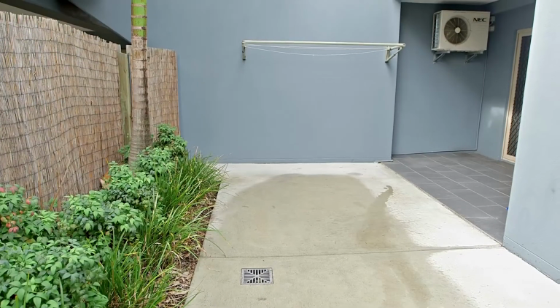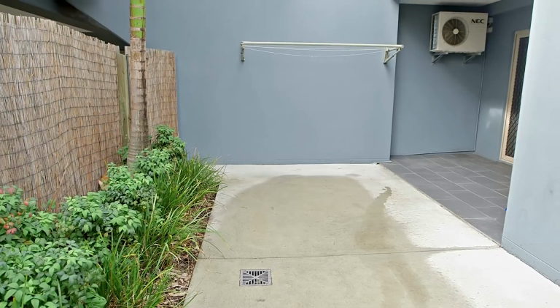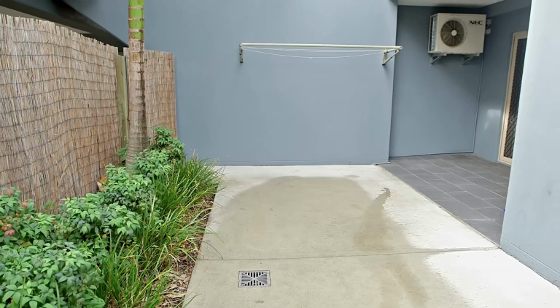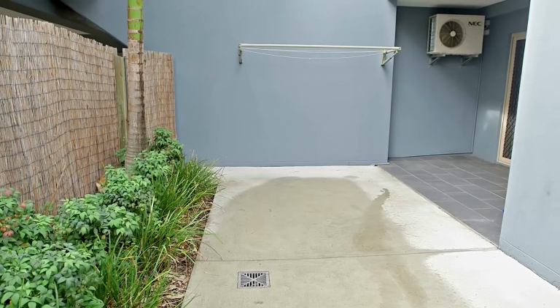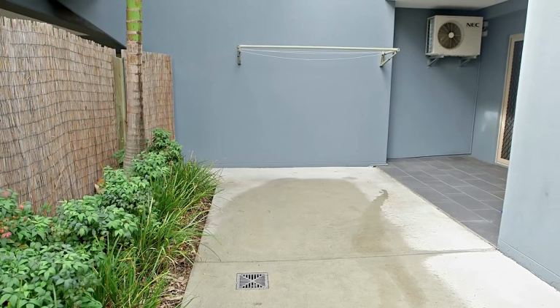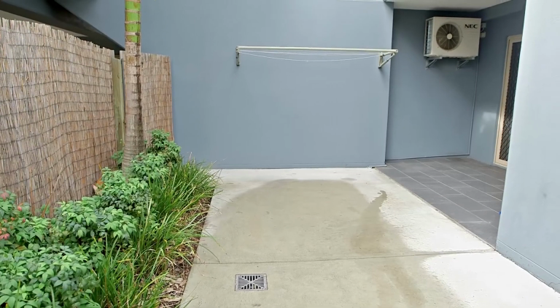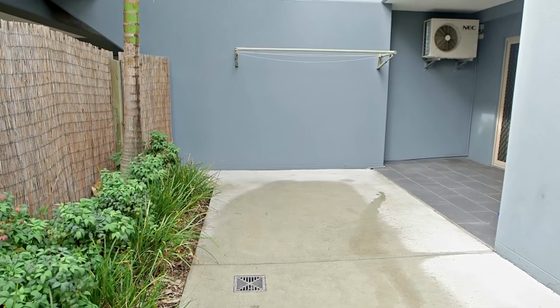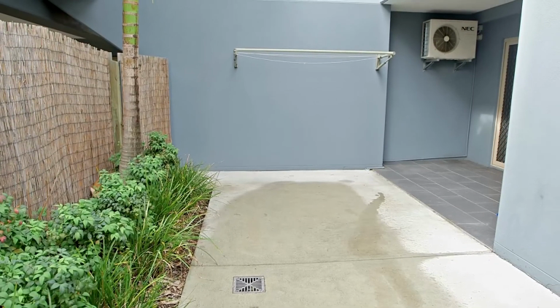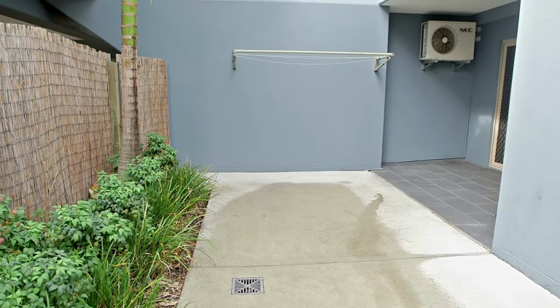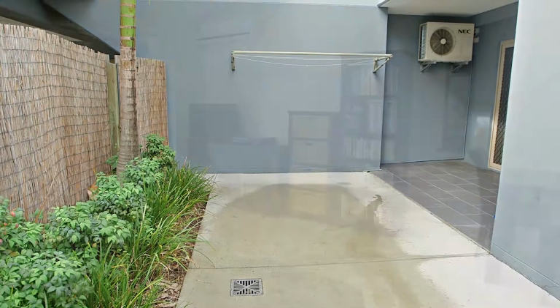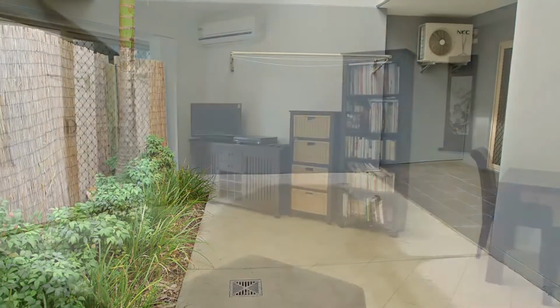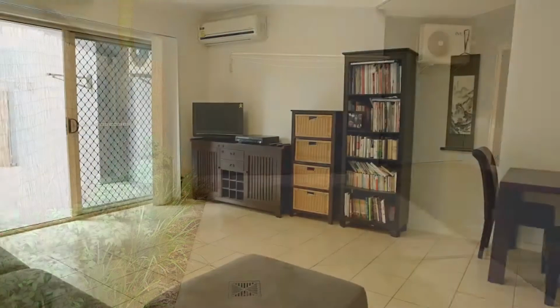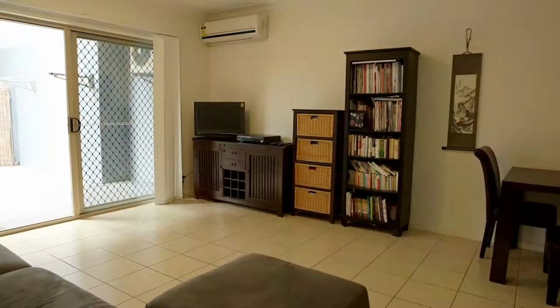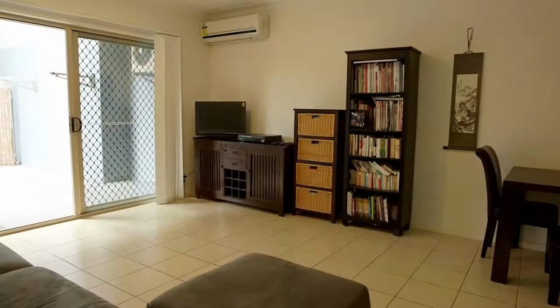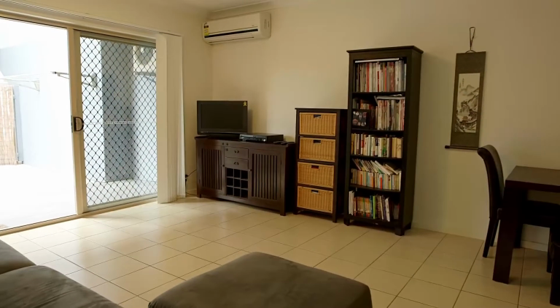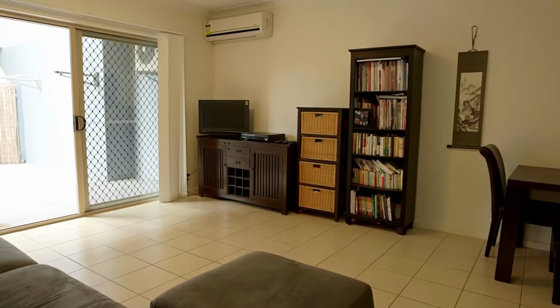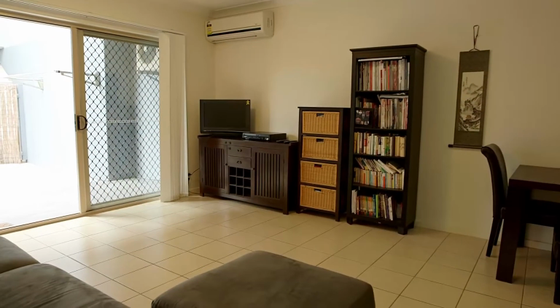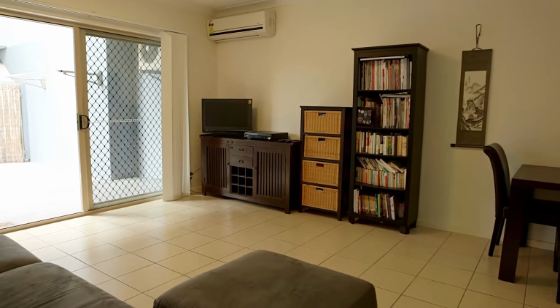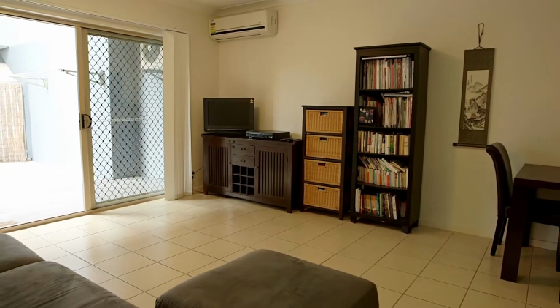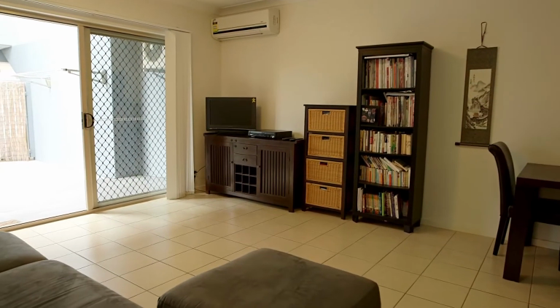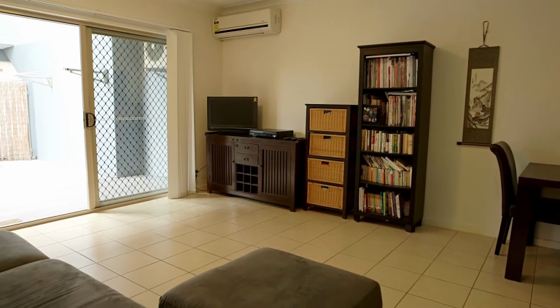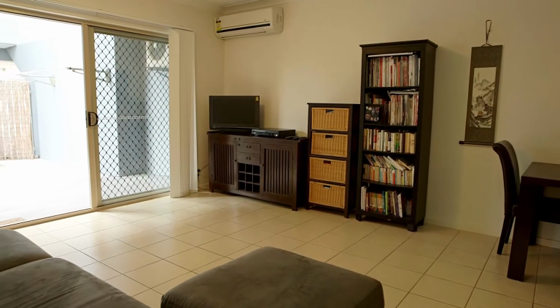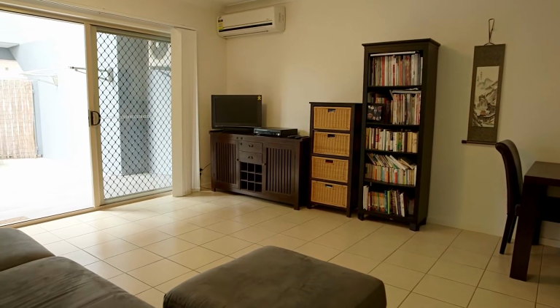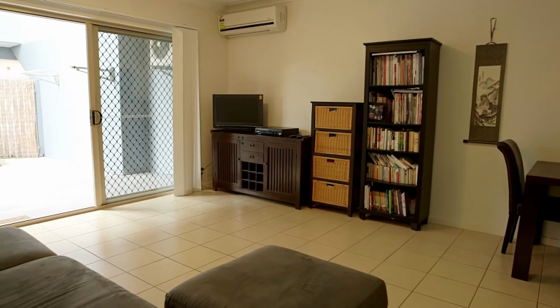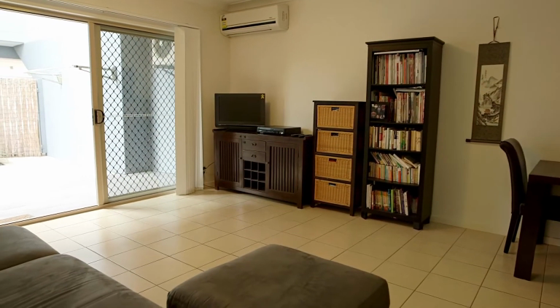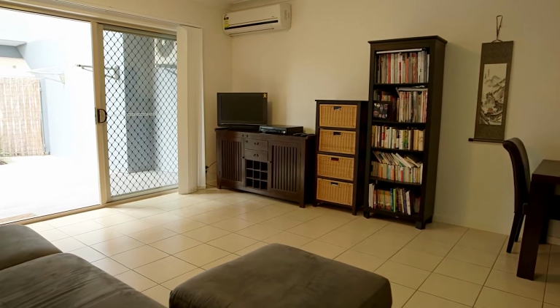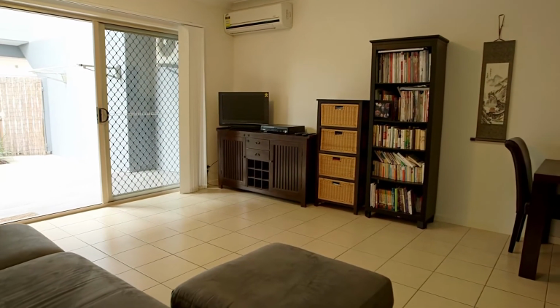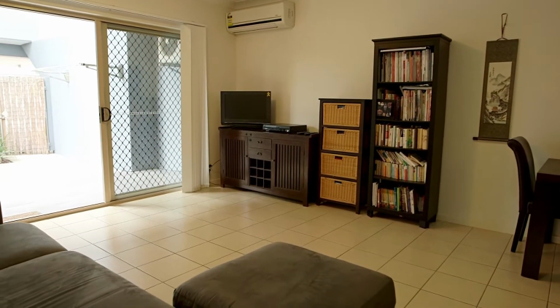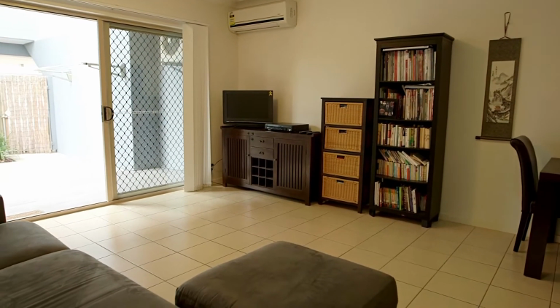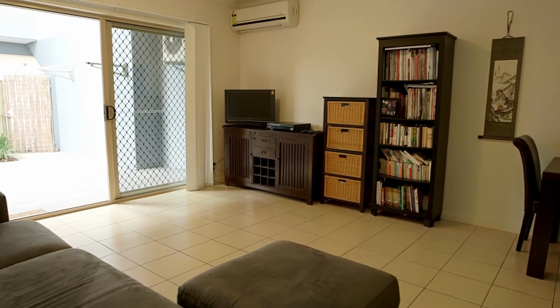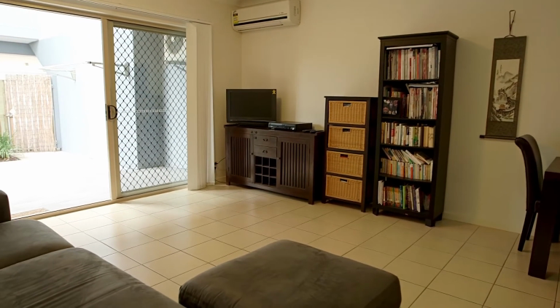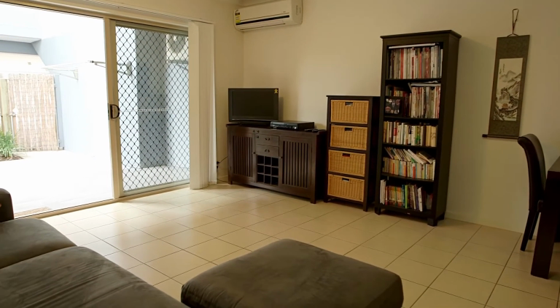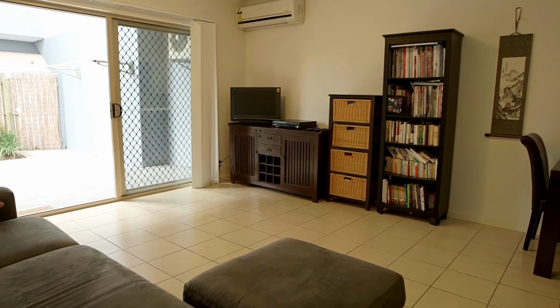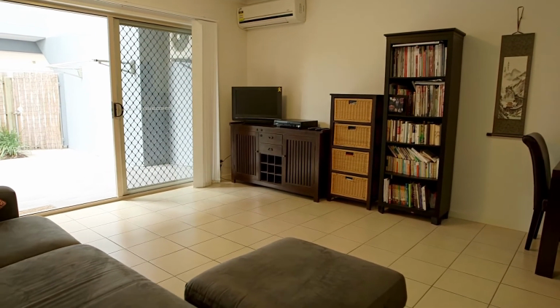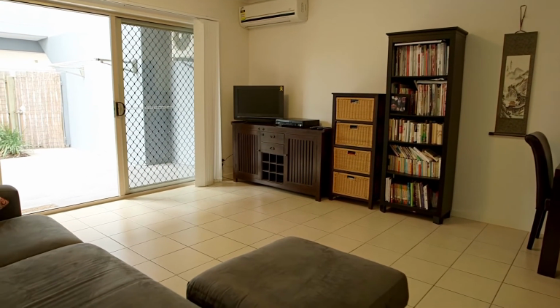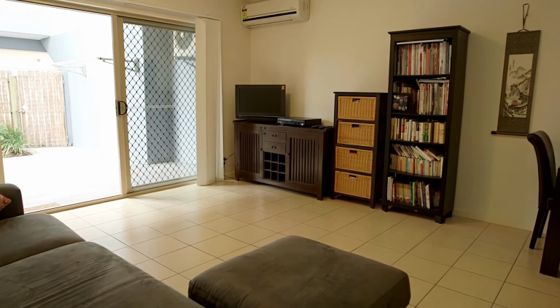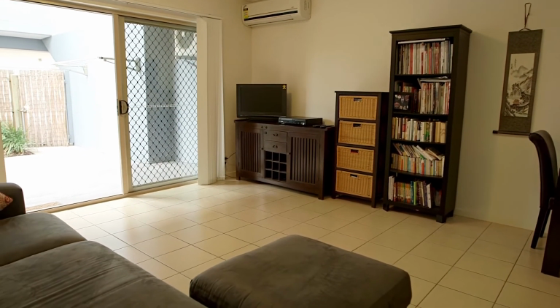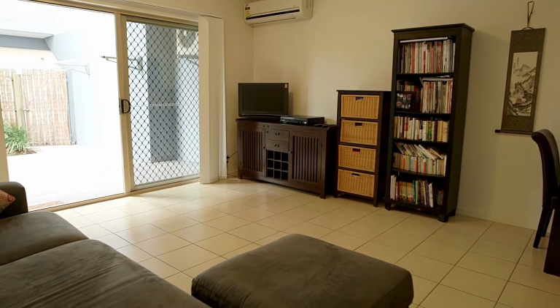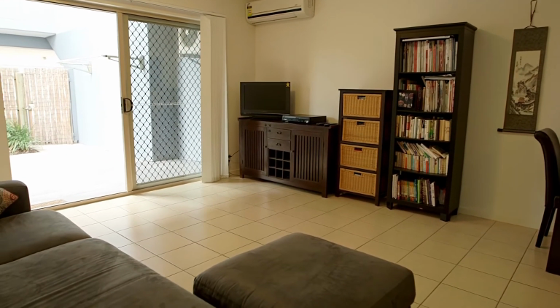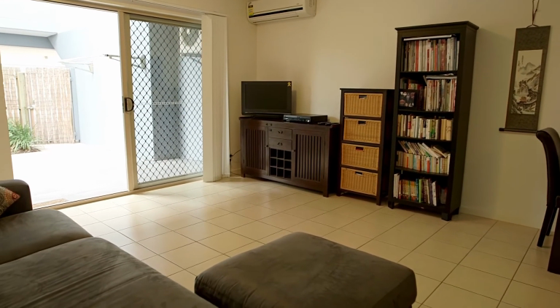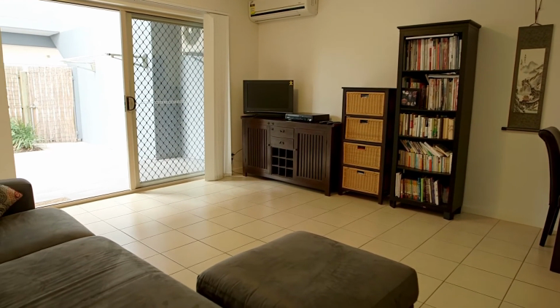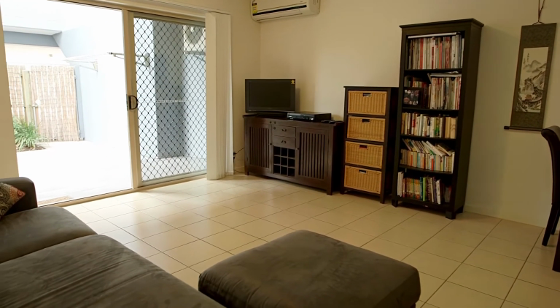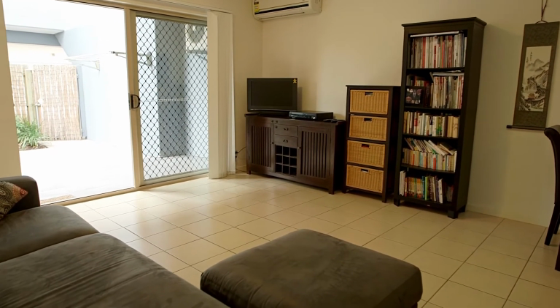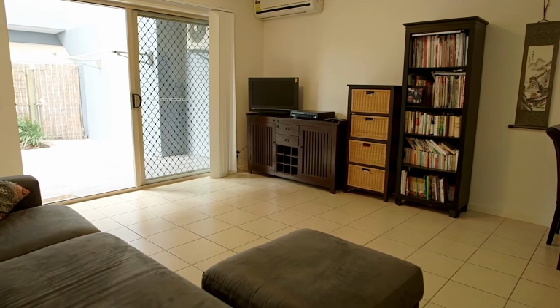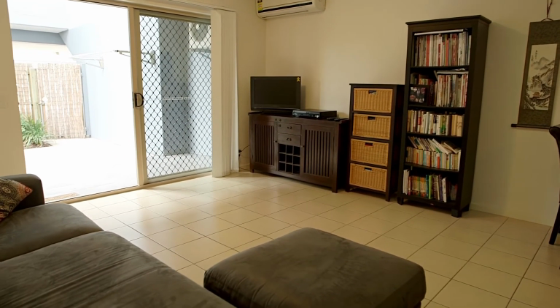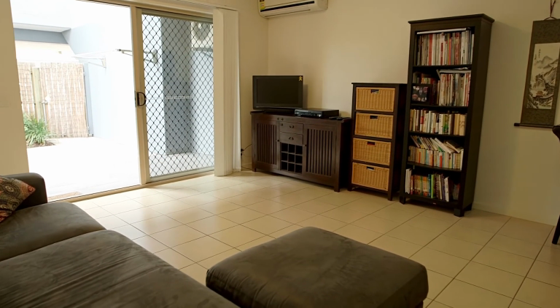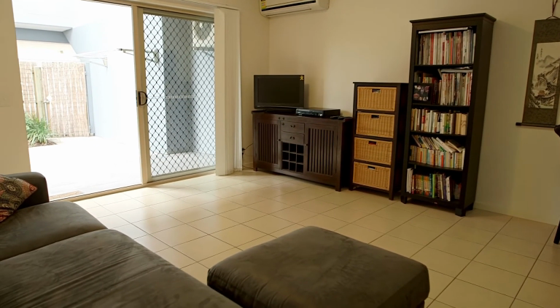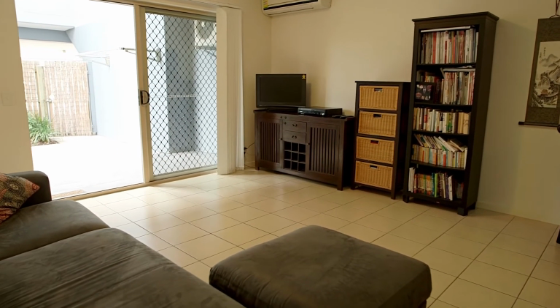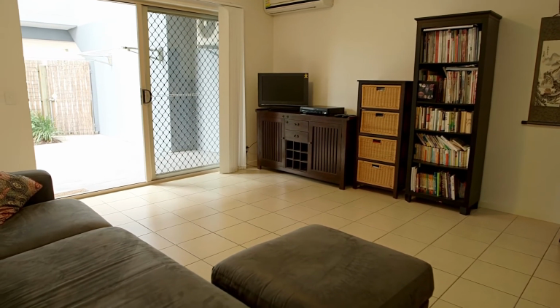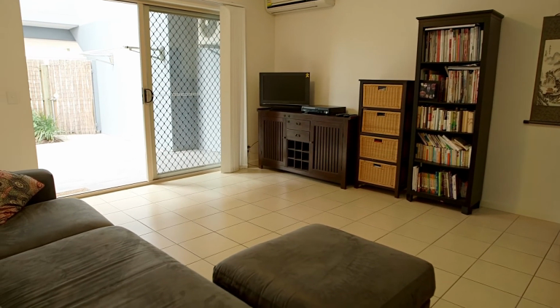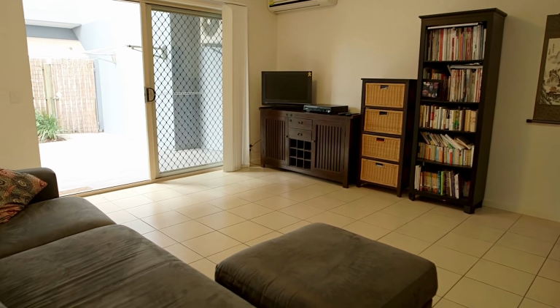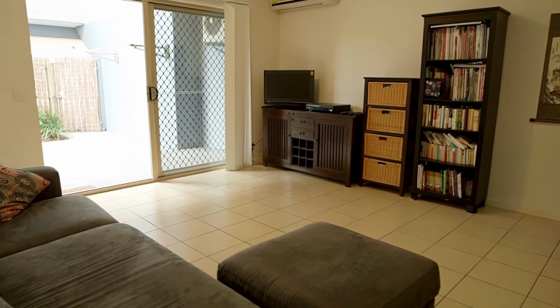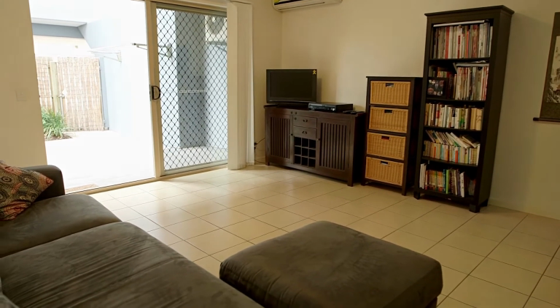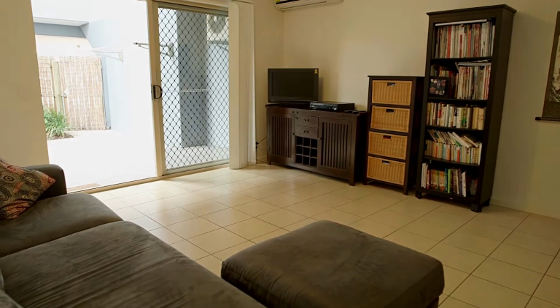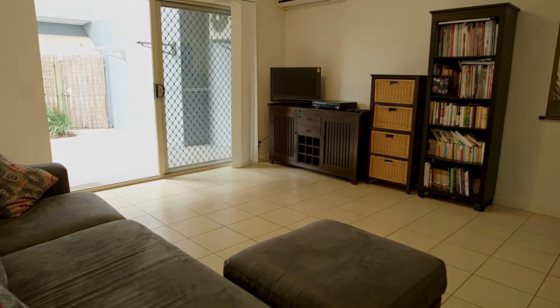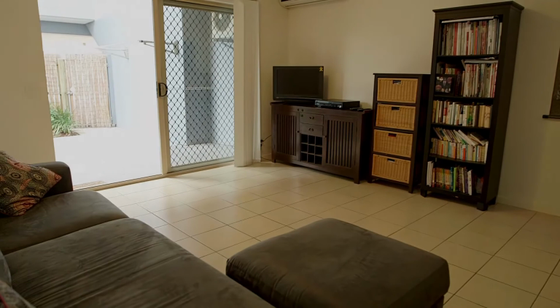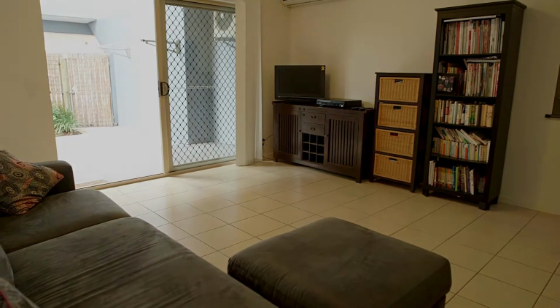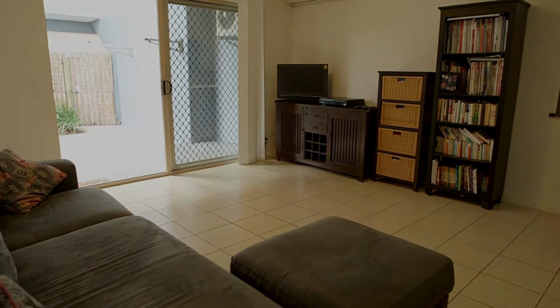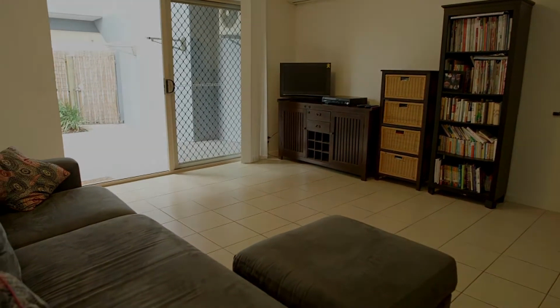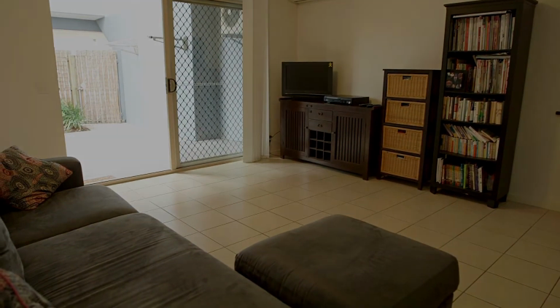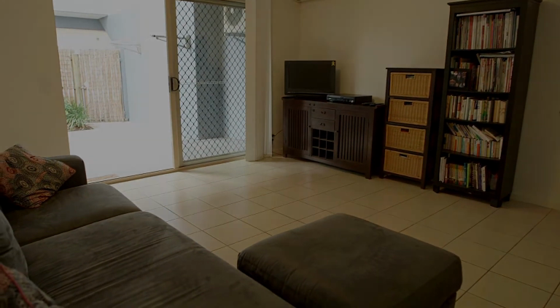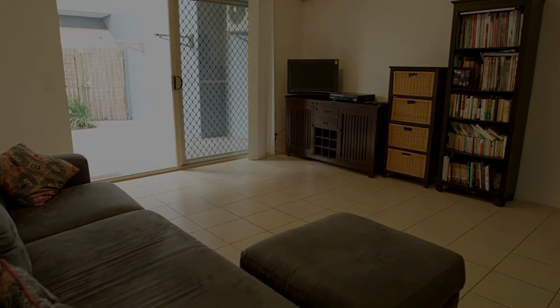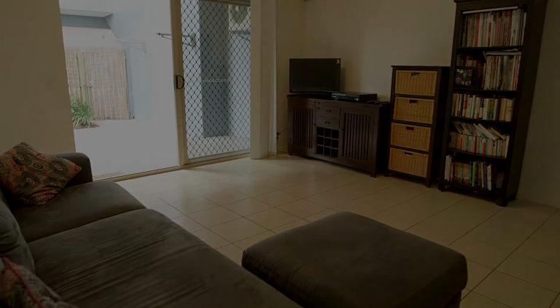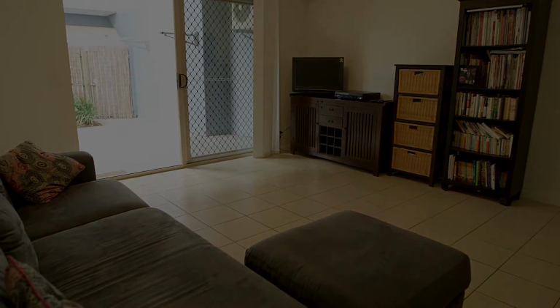These units don't last long so make sure you get in quick. I'm Zach McCartney and I look forward to meeting you at the next open home.